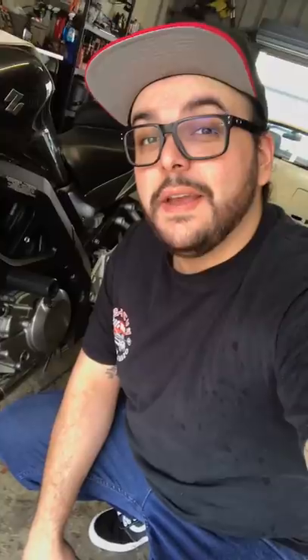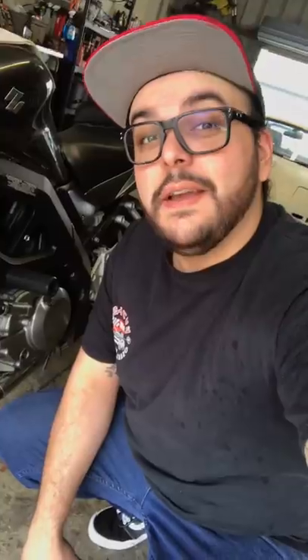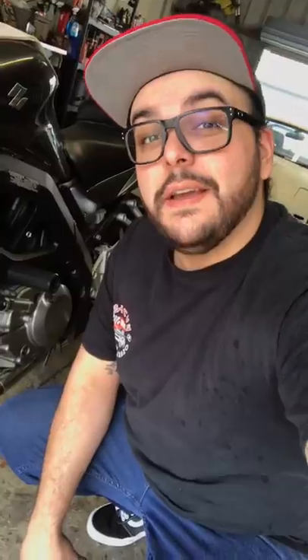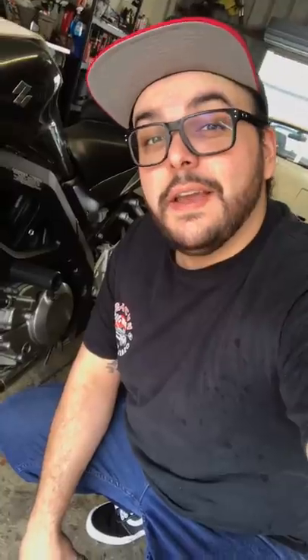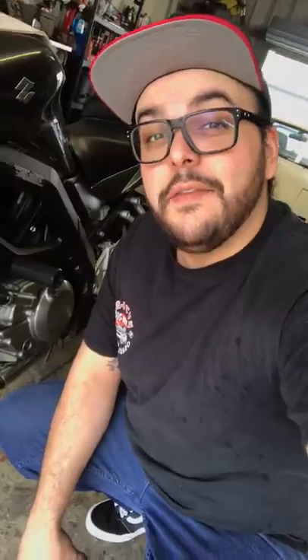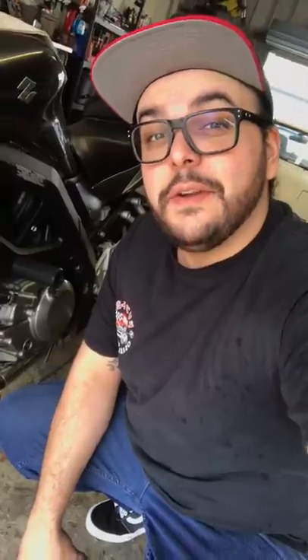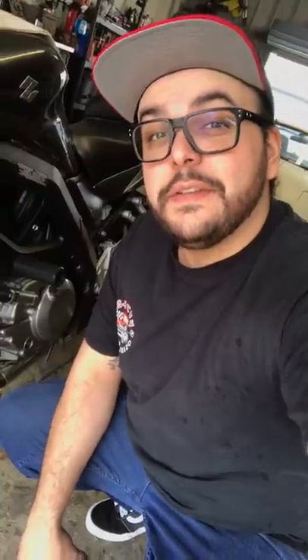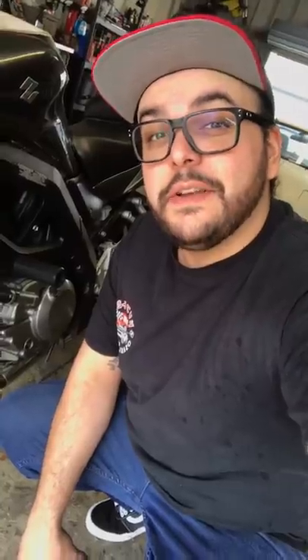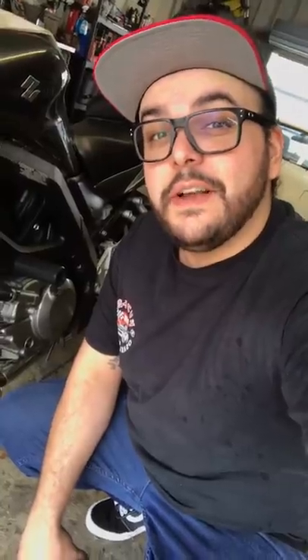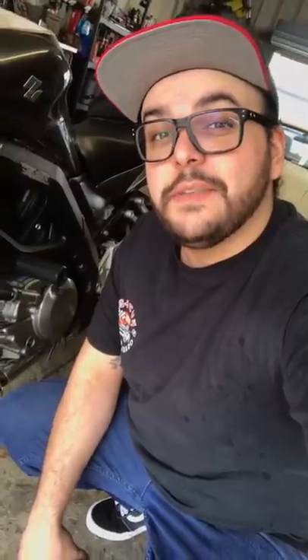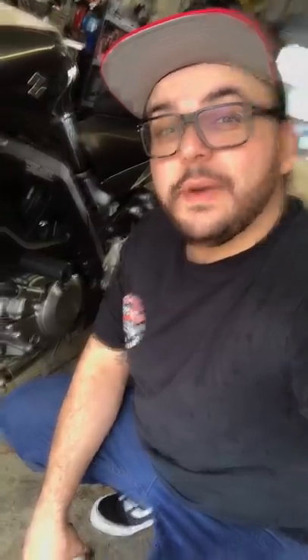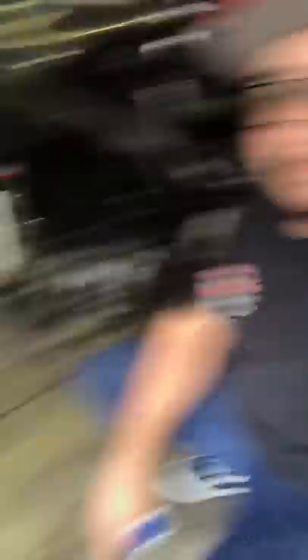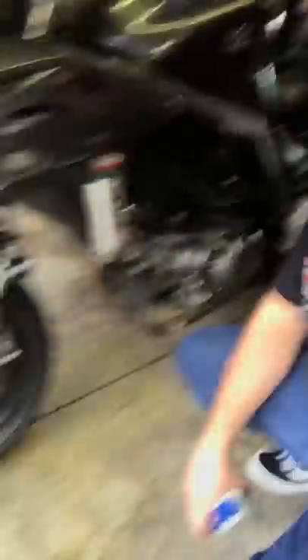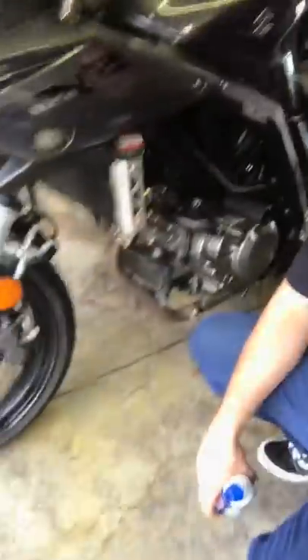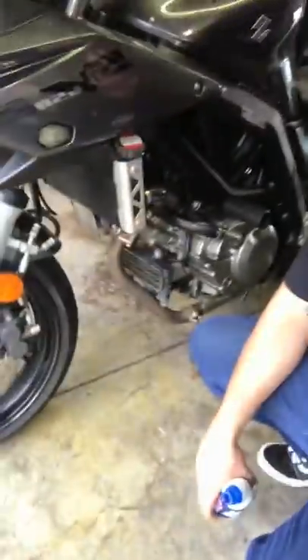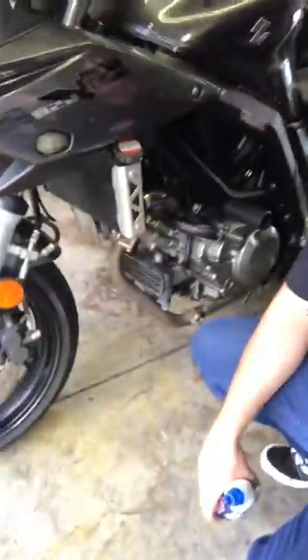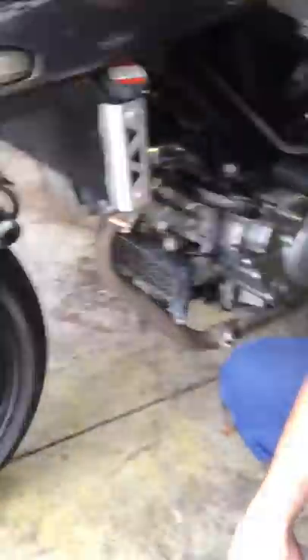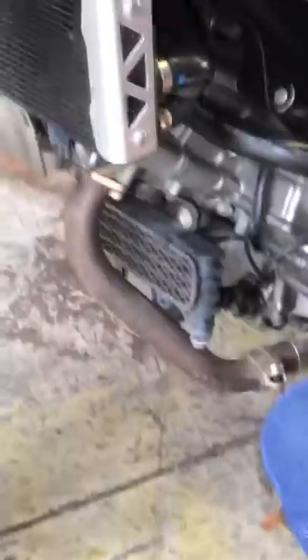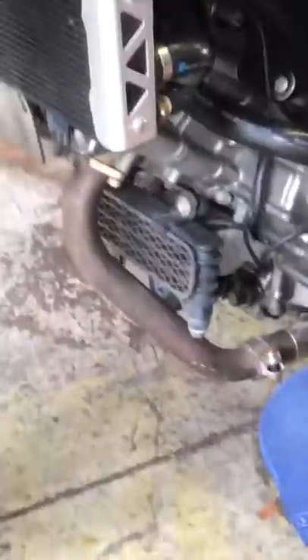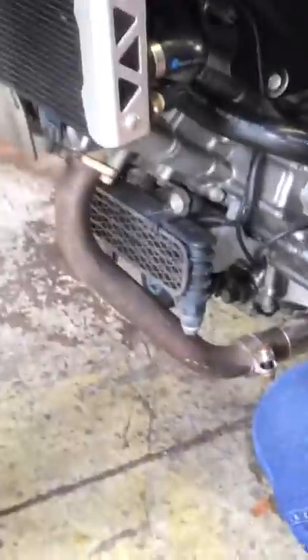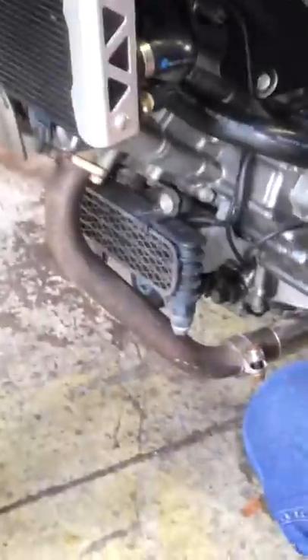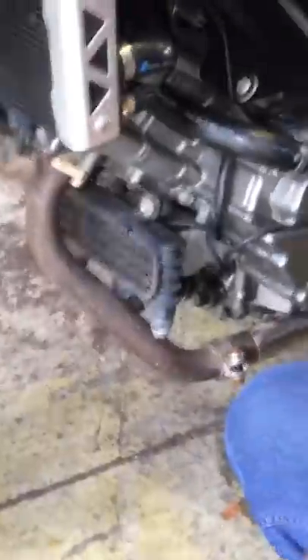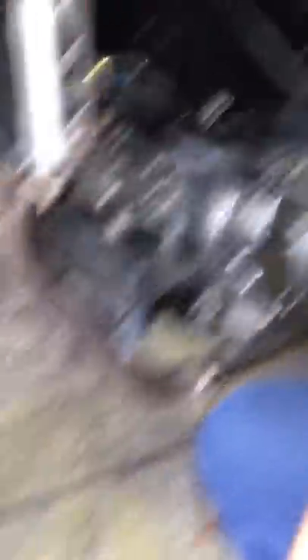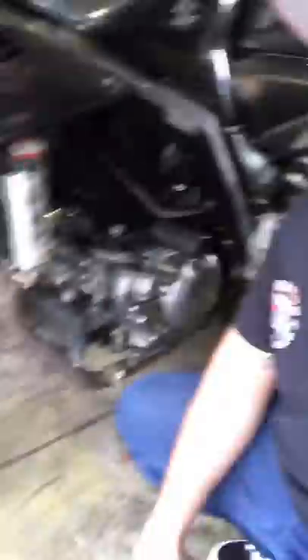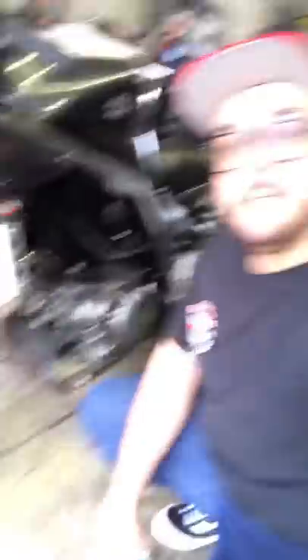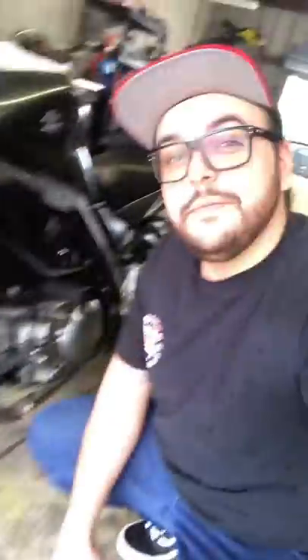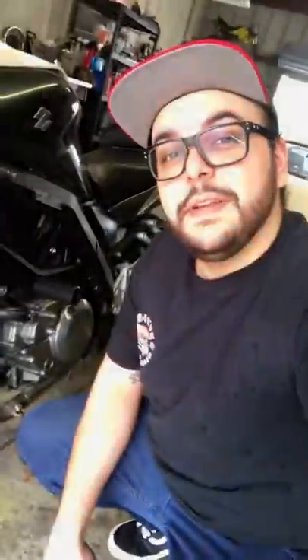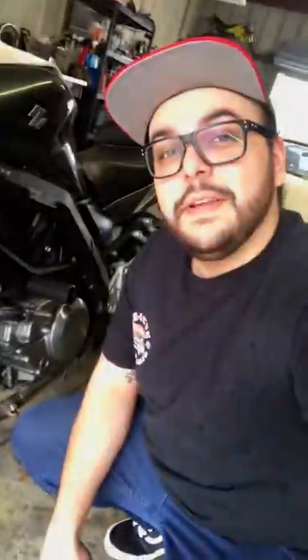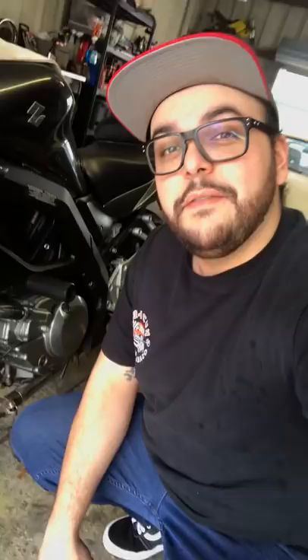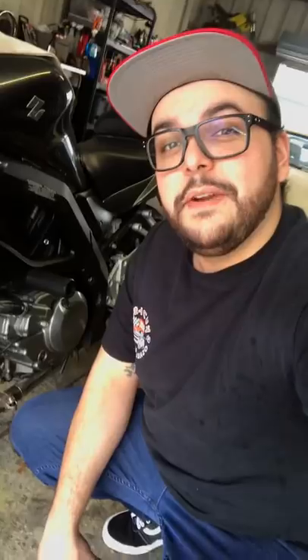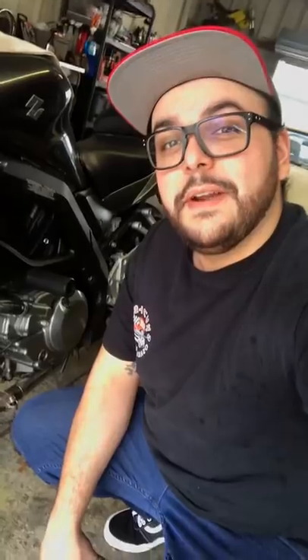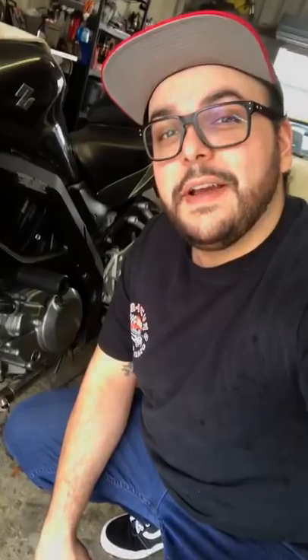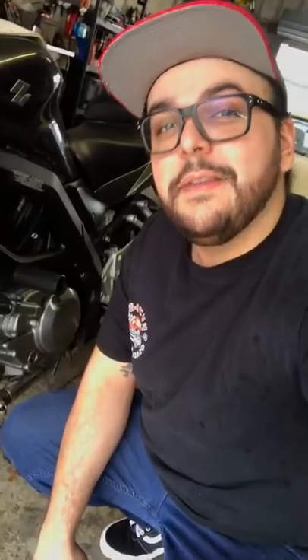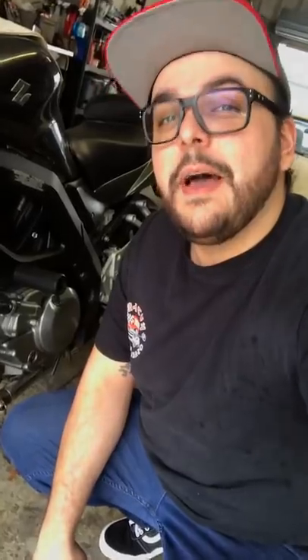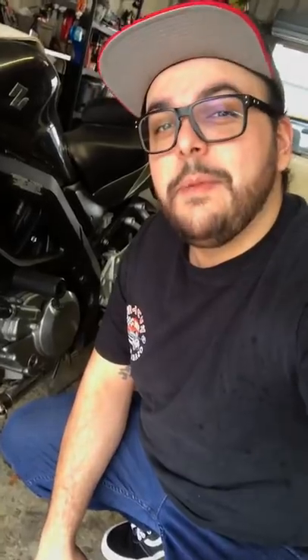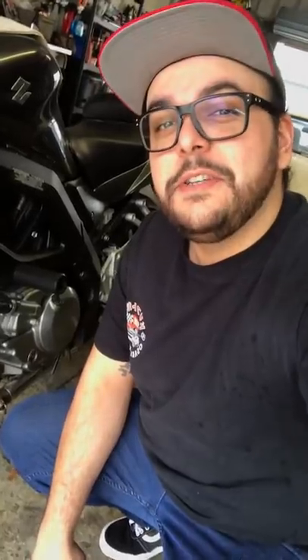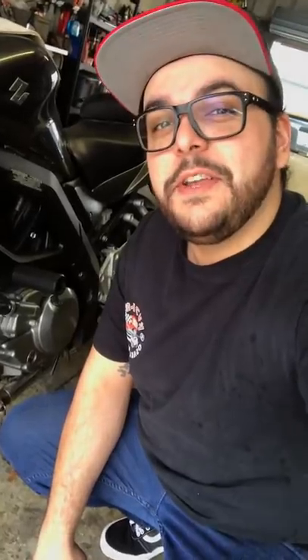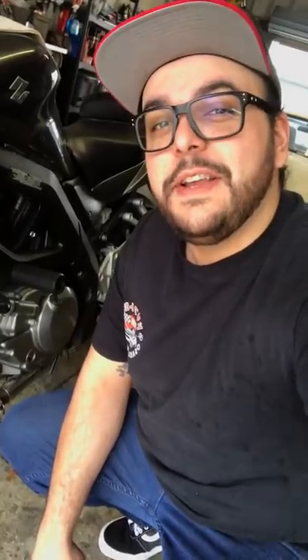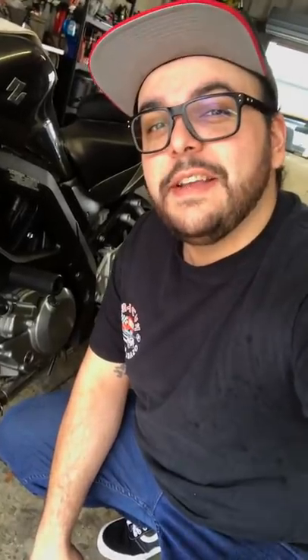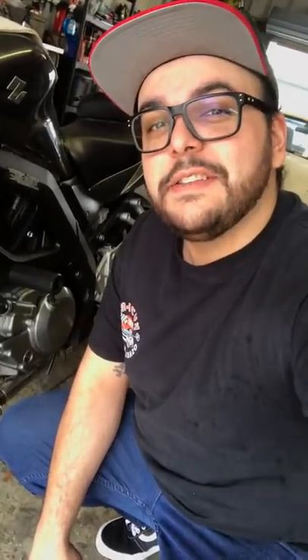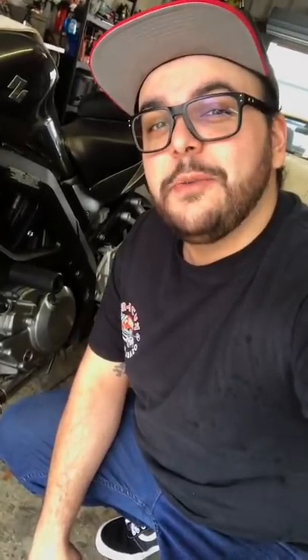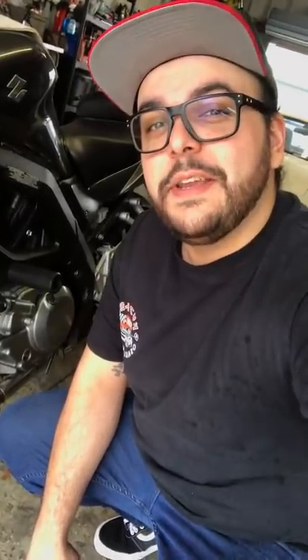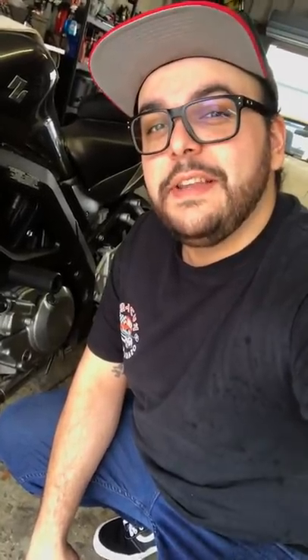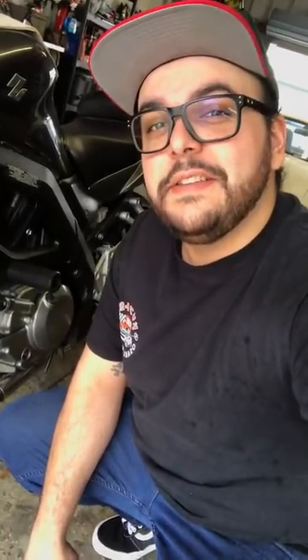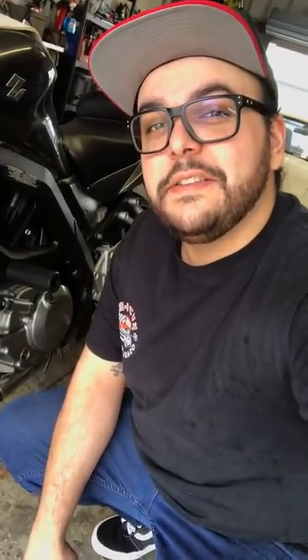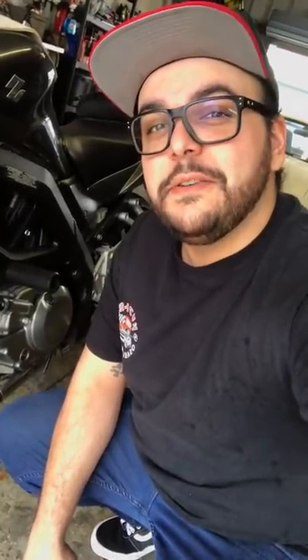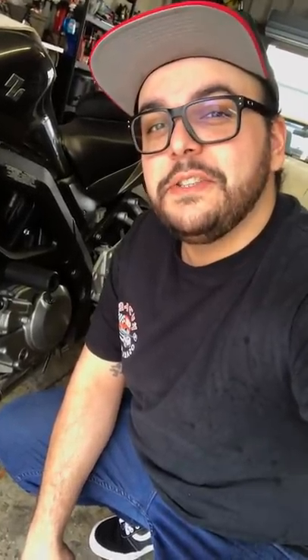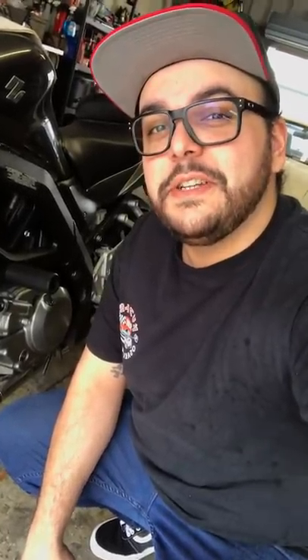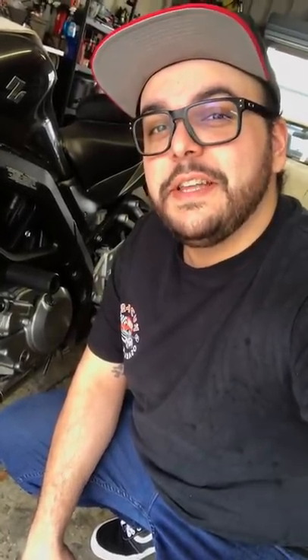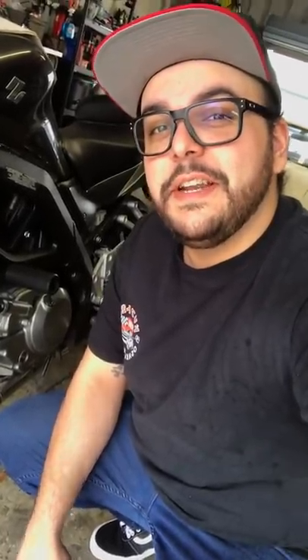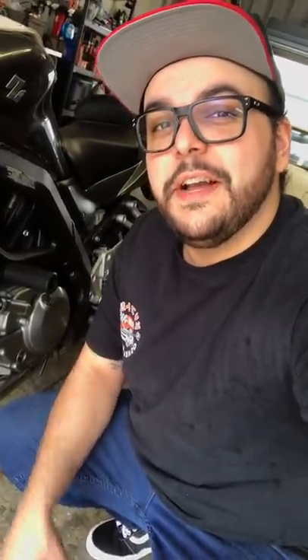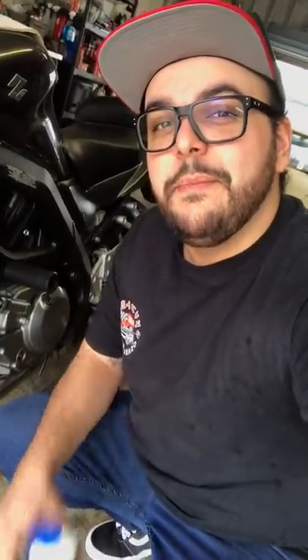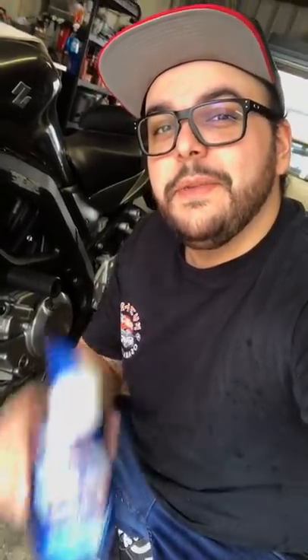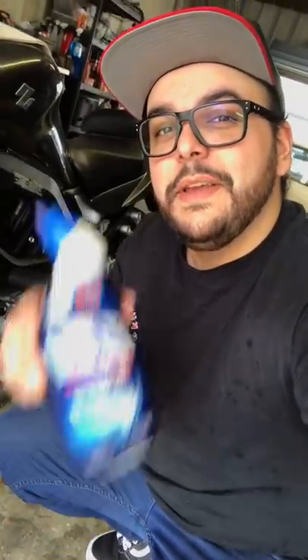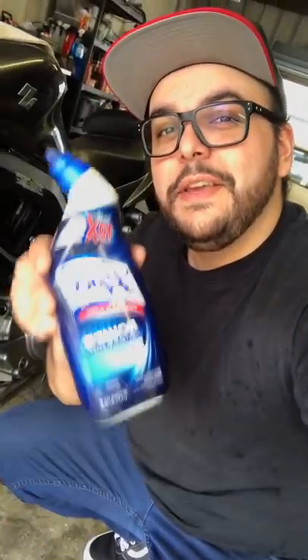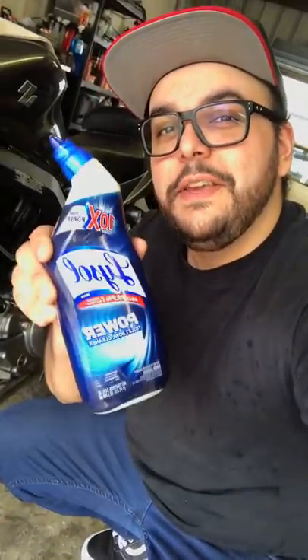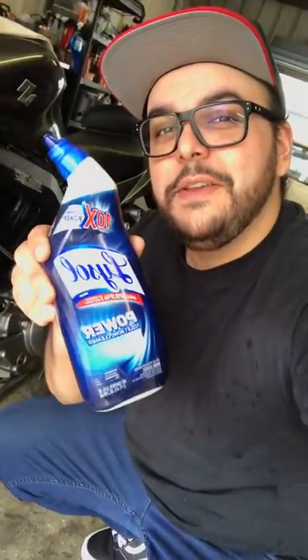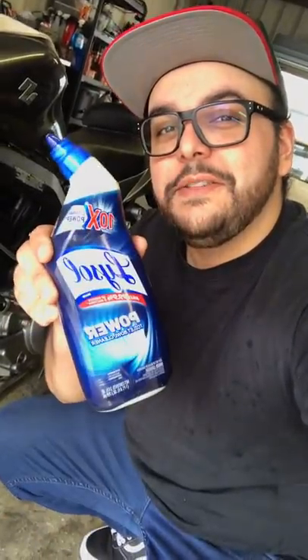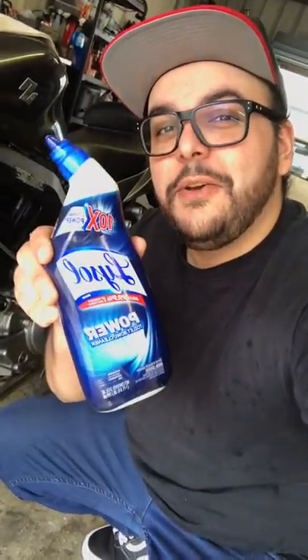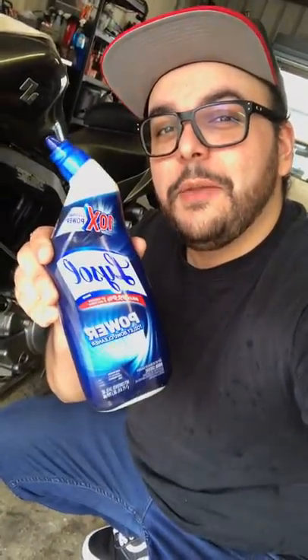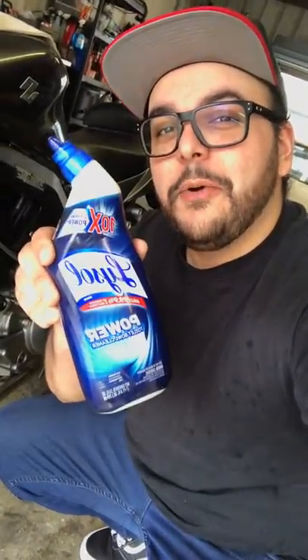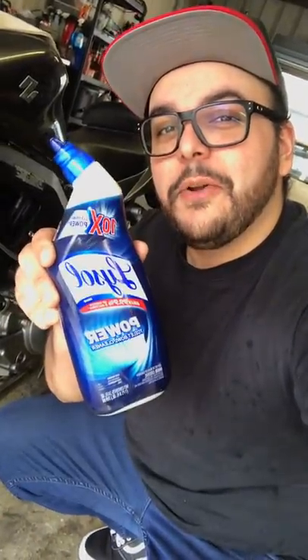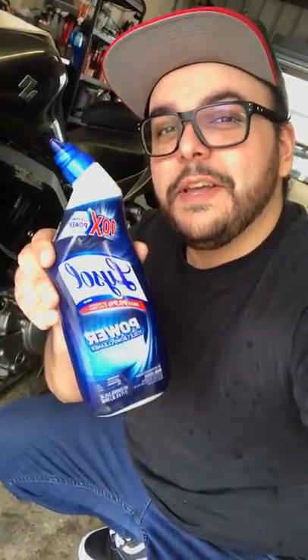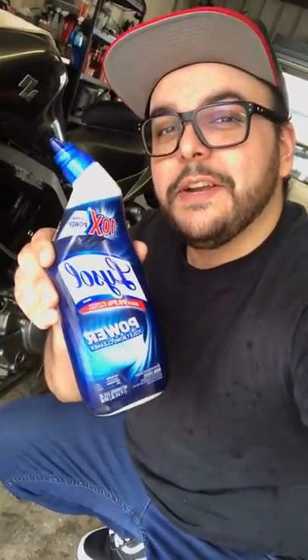If your exhaust pipe looks like this, fear not. I'm going to show you guys a quick and easy solution to clean it up using toilet bowl cleaner.